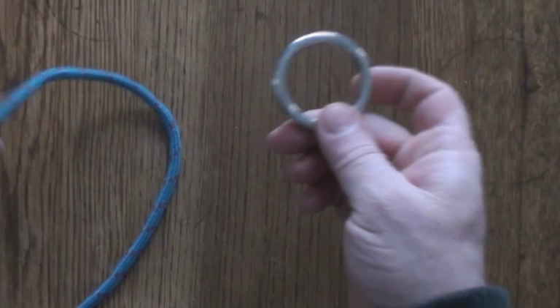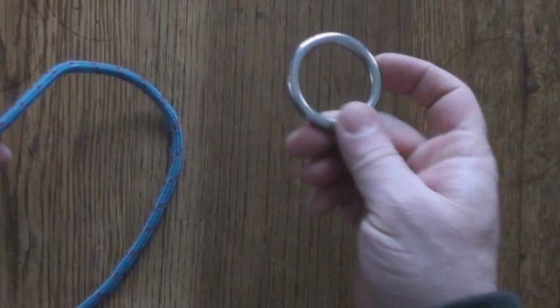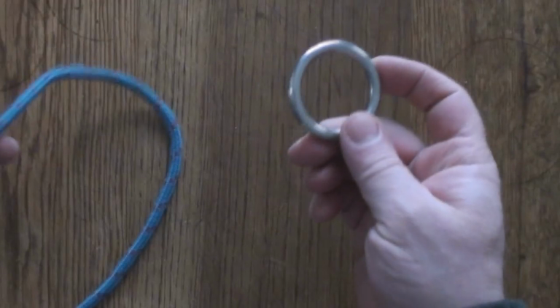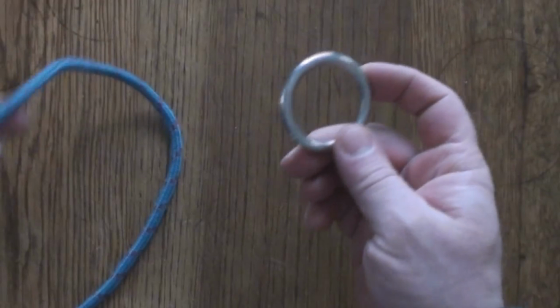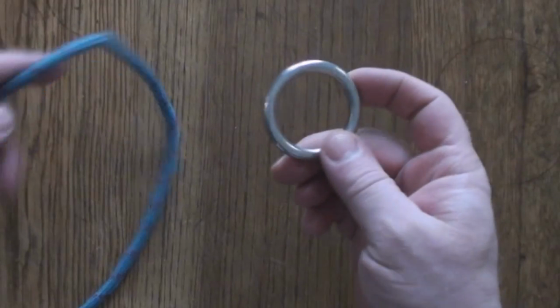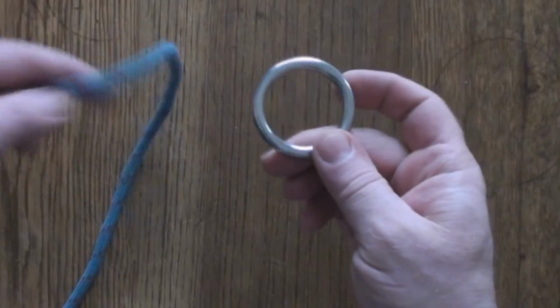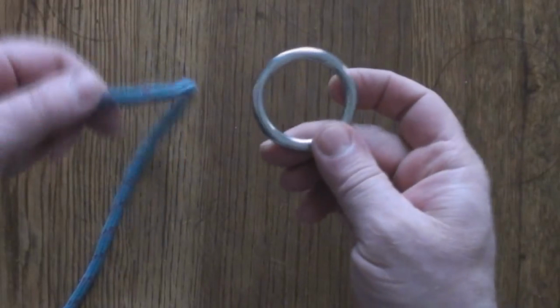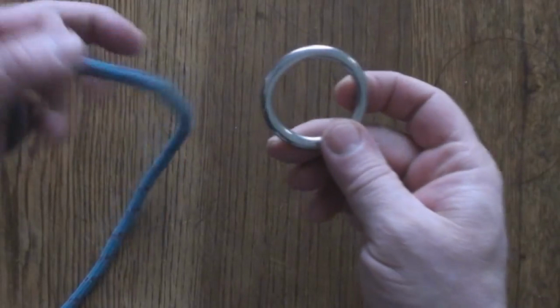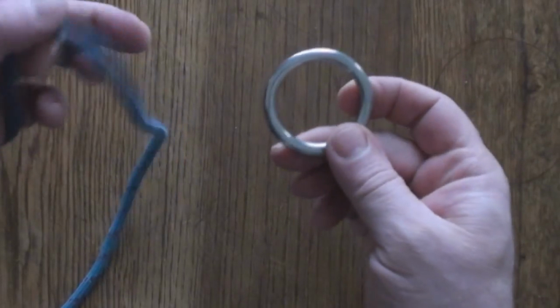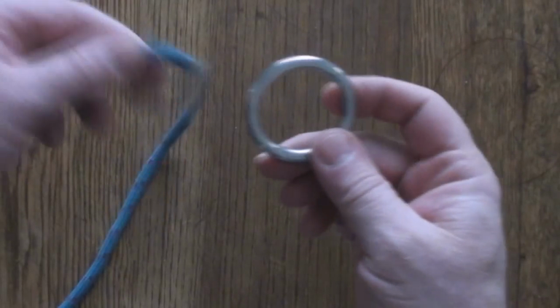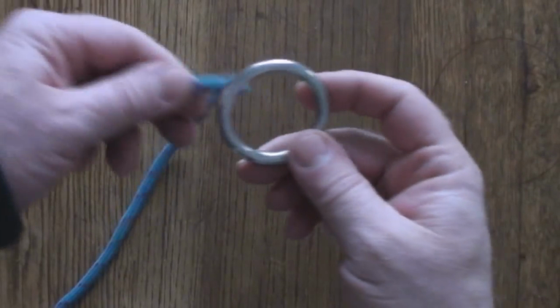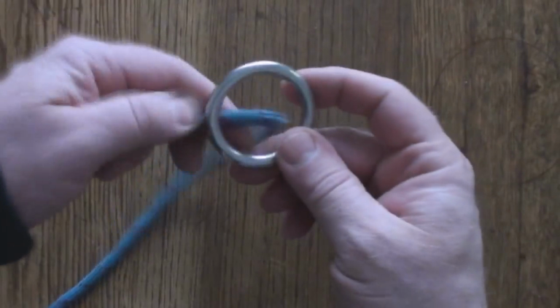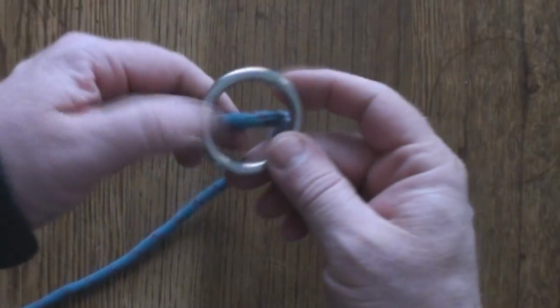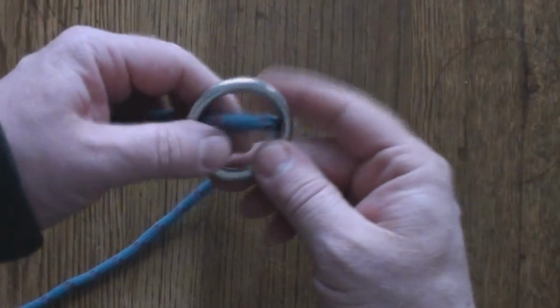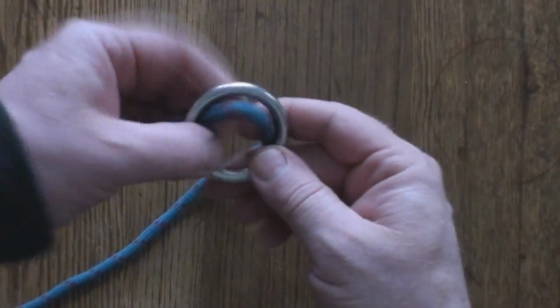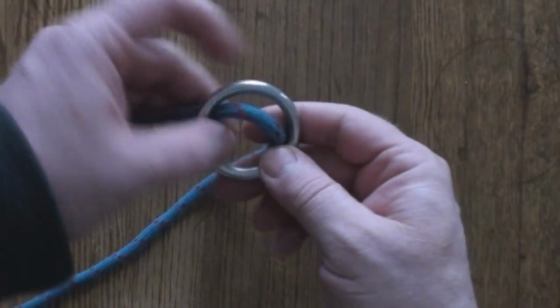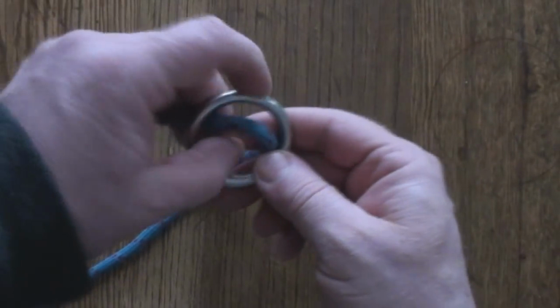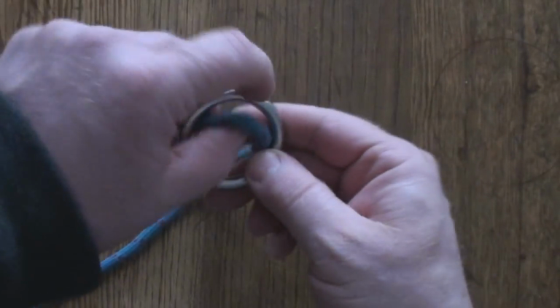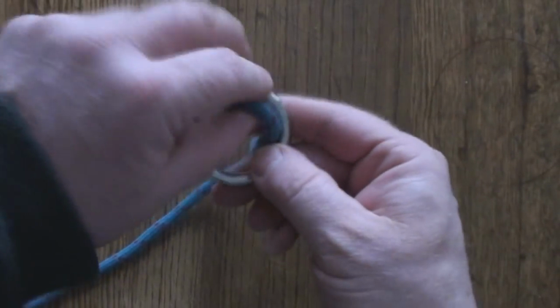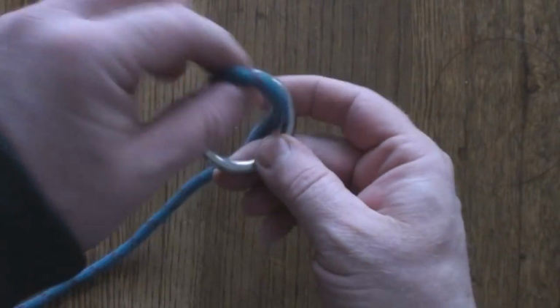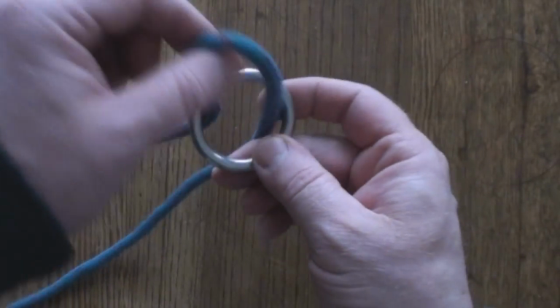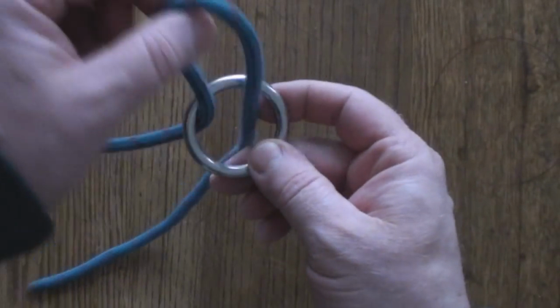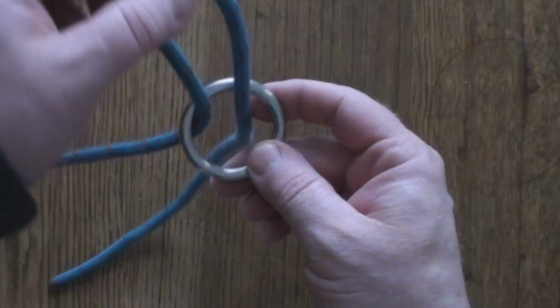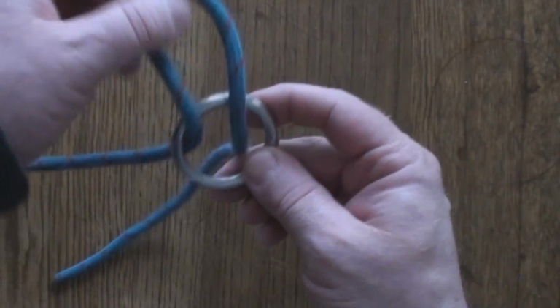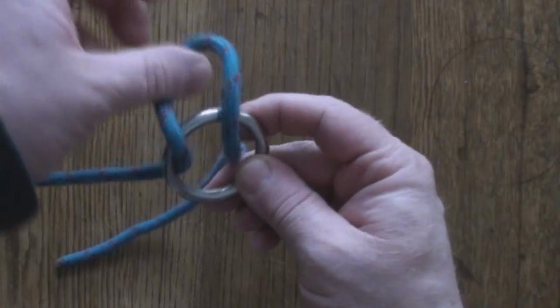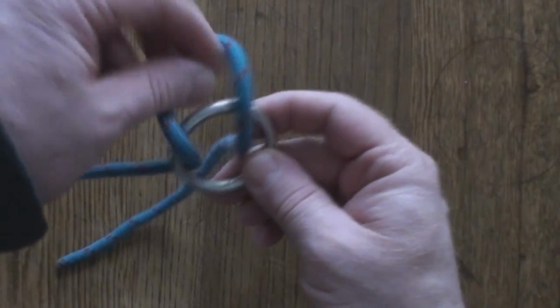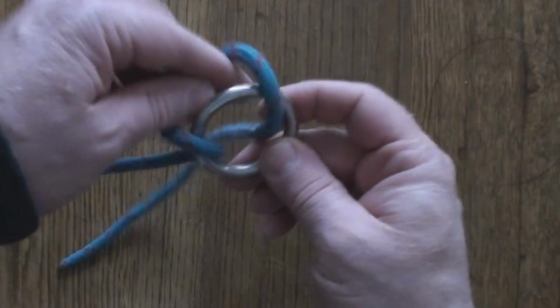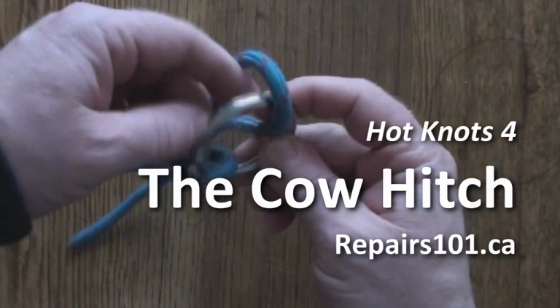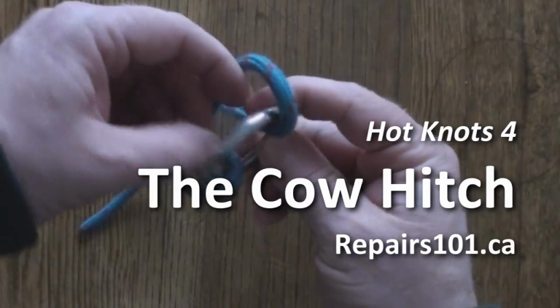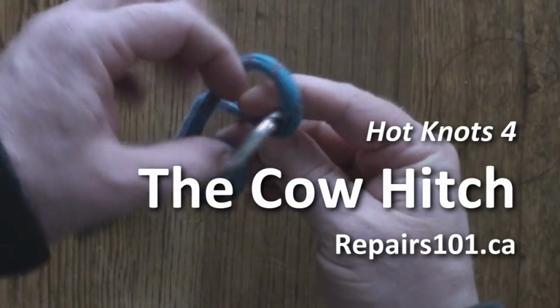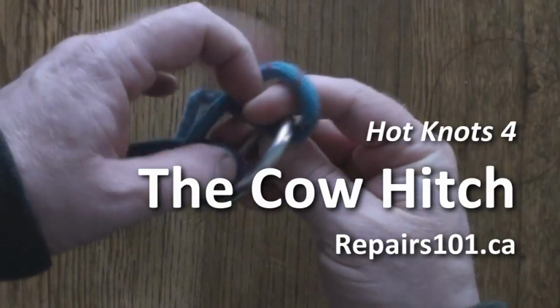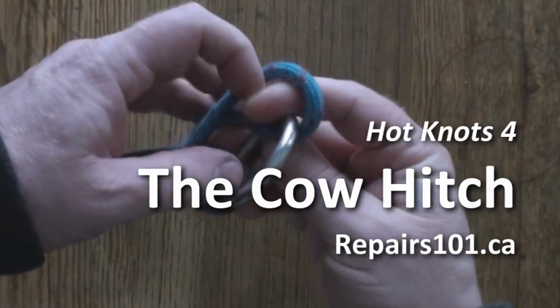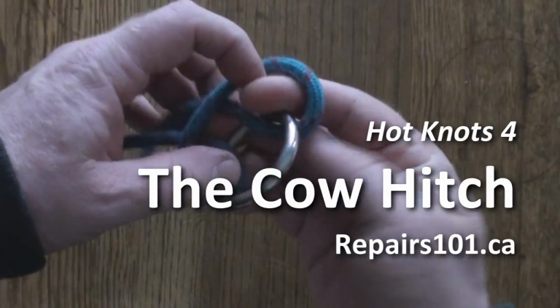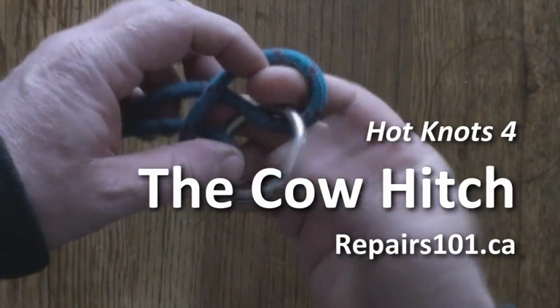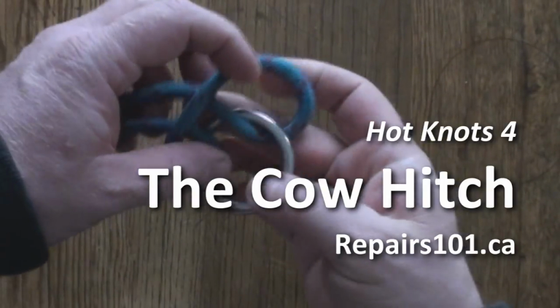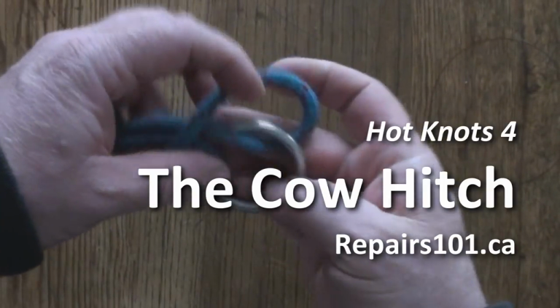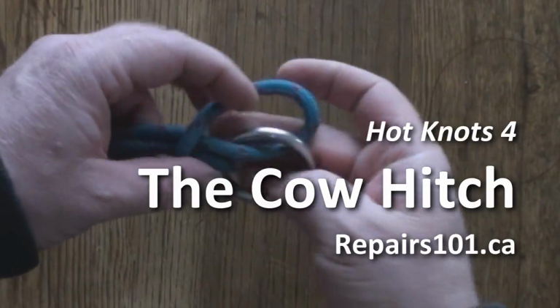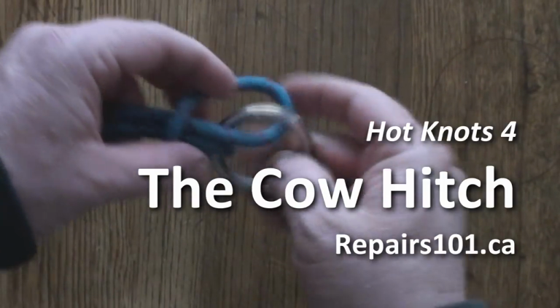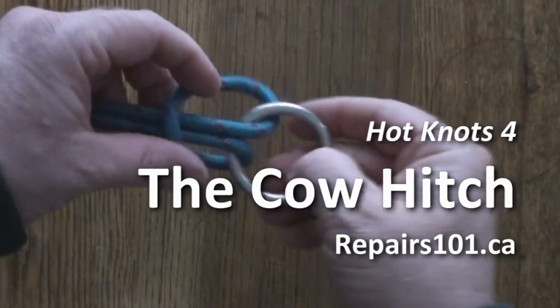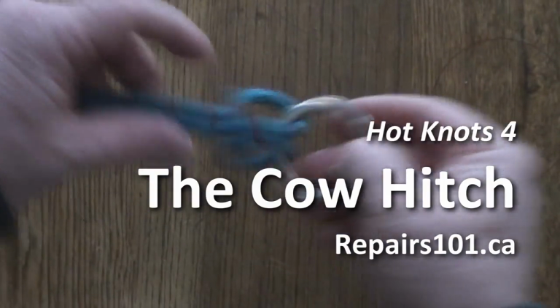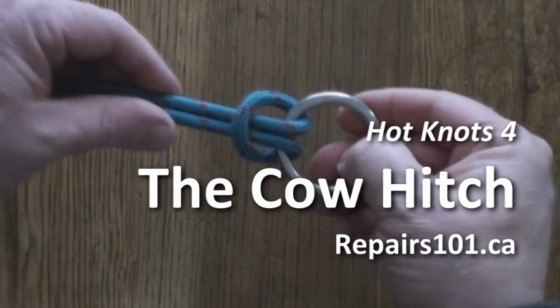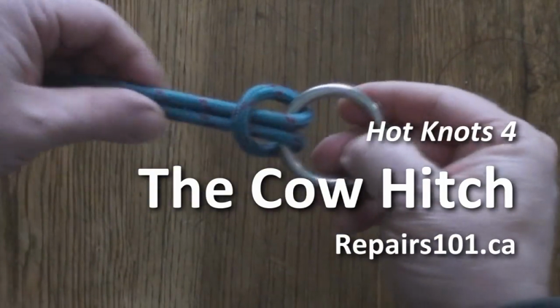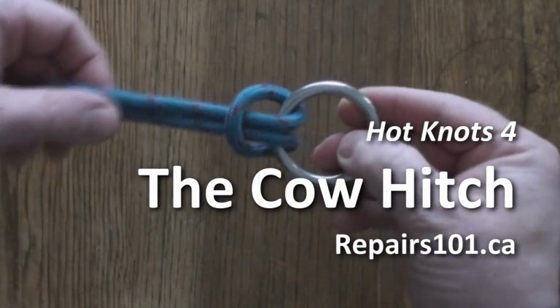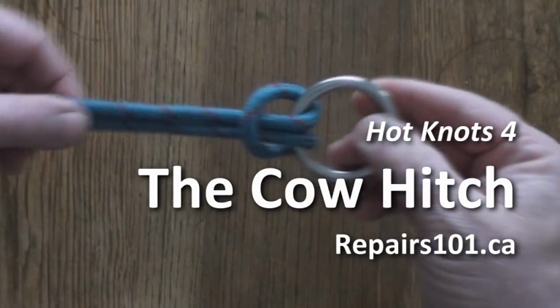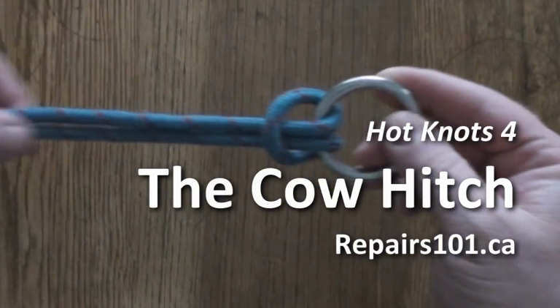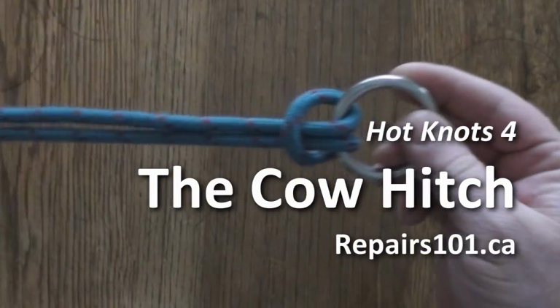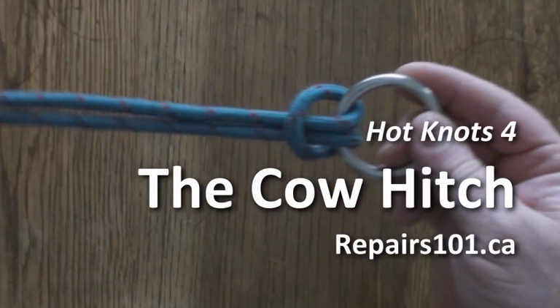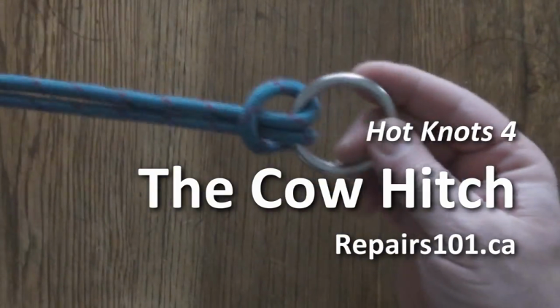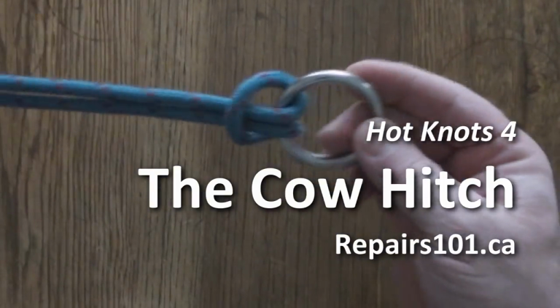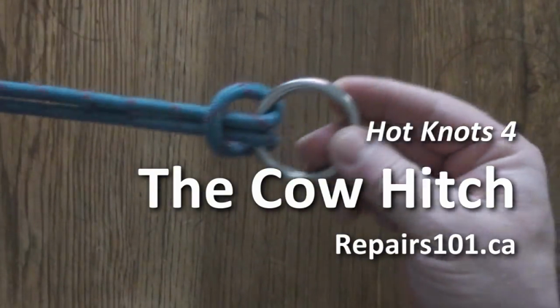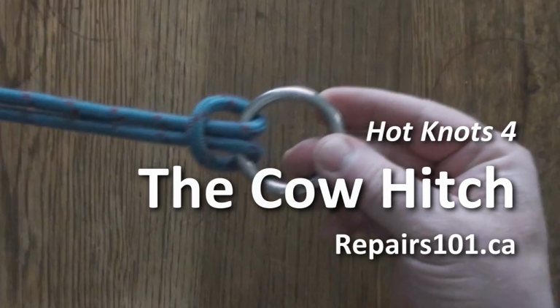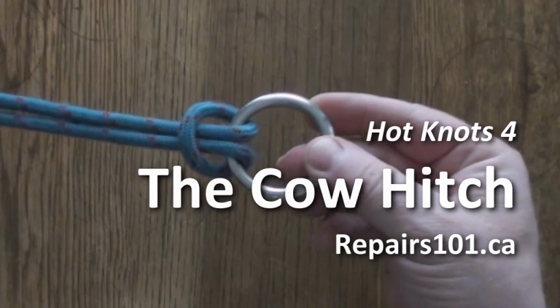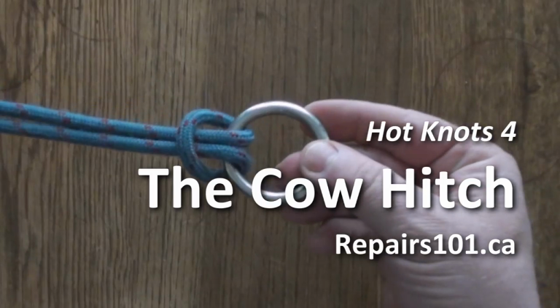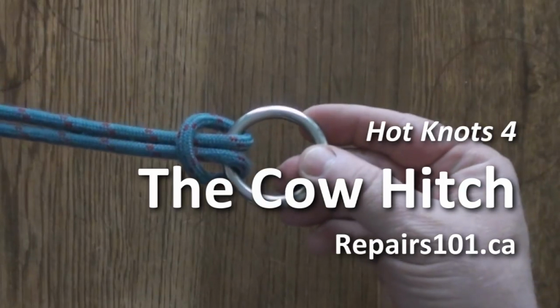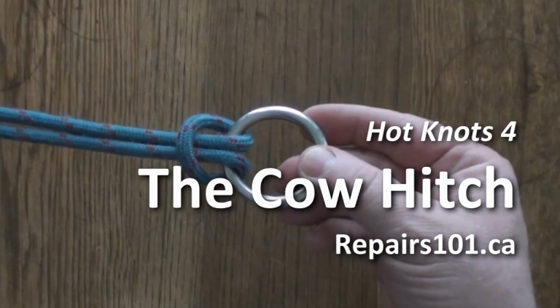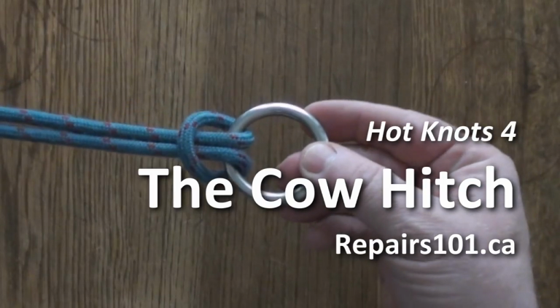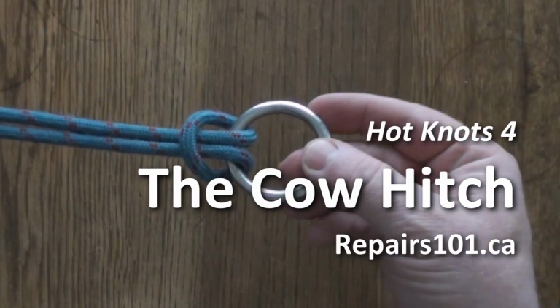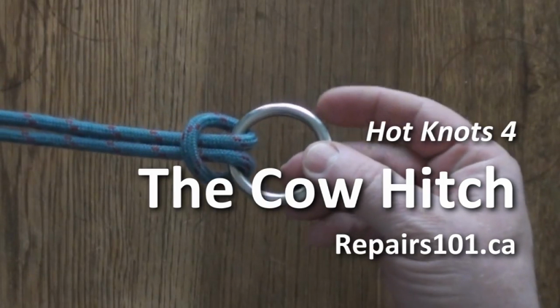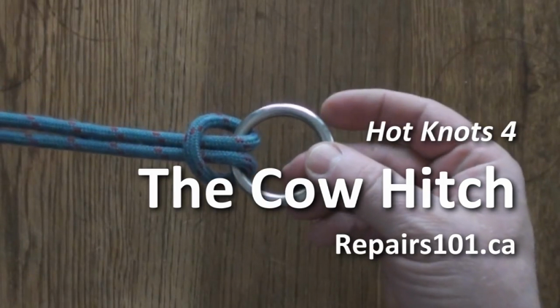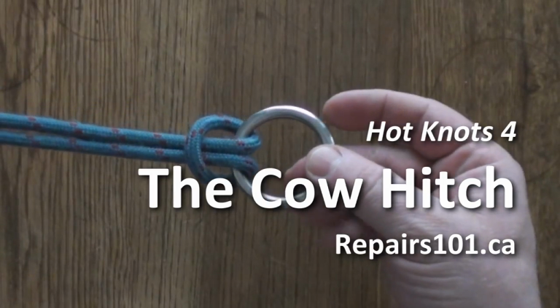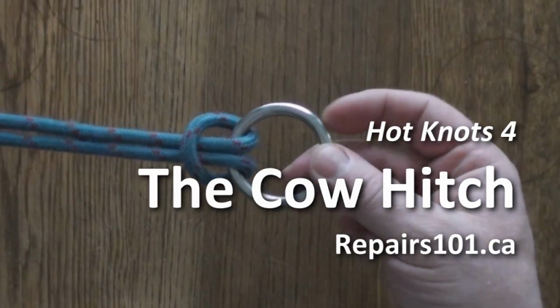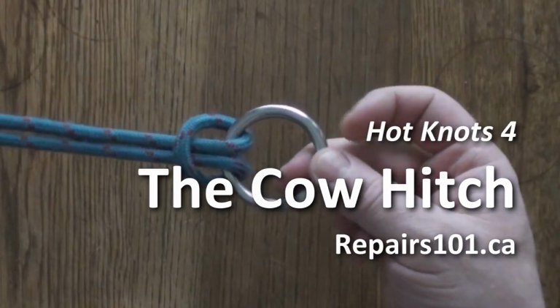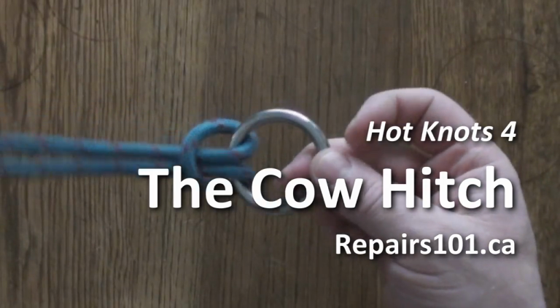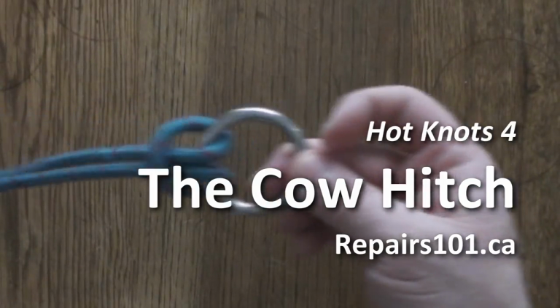If you have a ring, the common thing to do would be to just pass that through, flip it over, and you have the classic cow hitch.